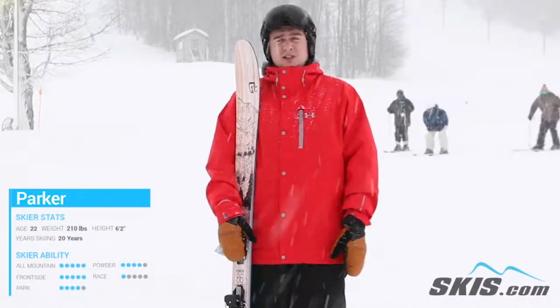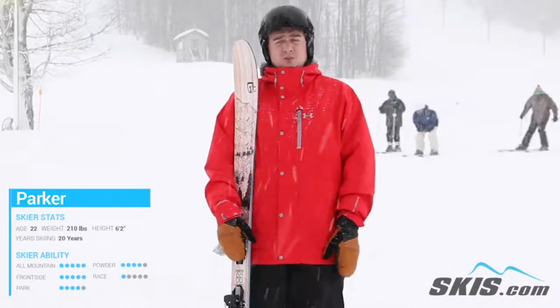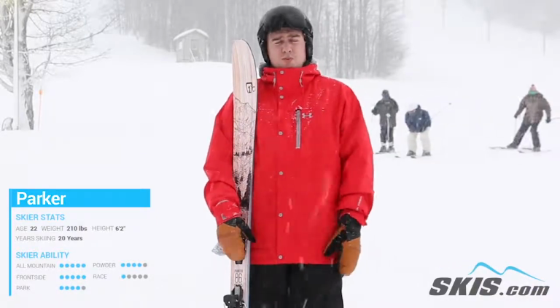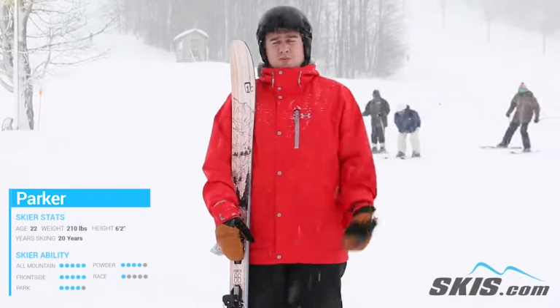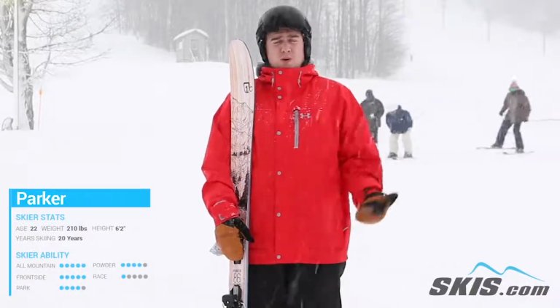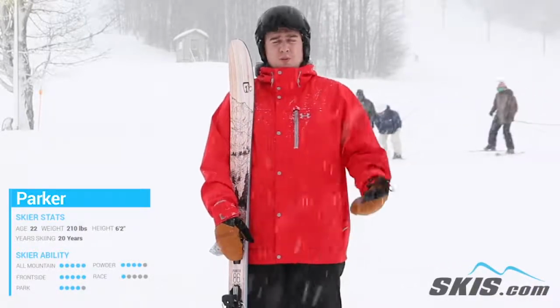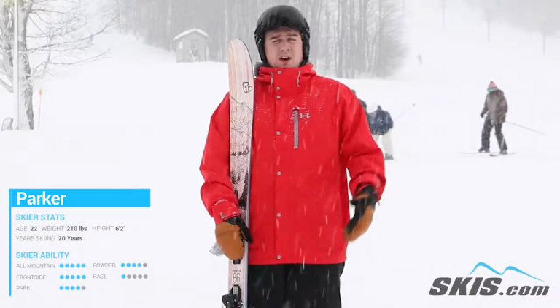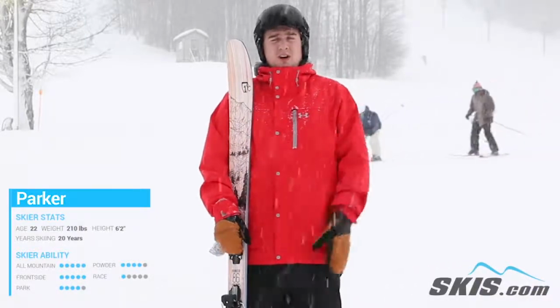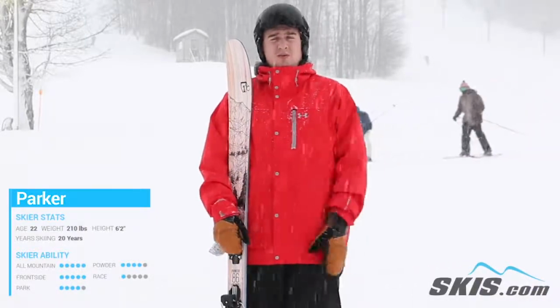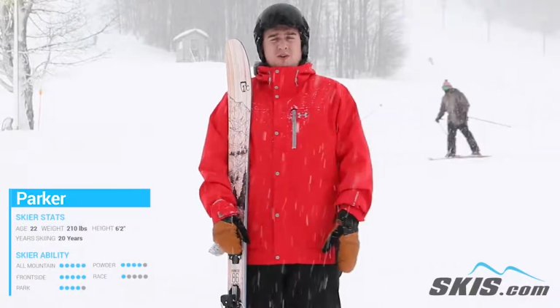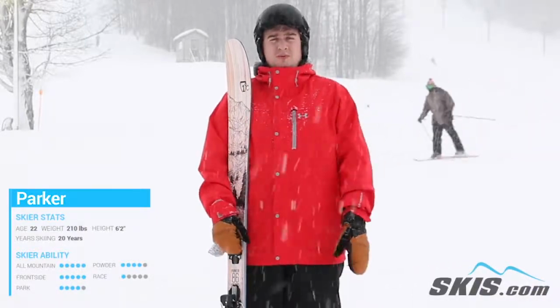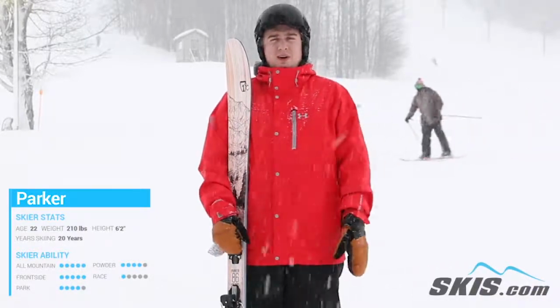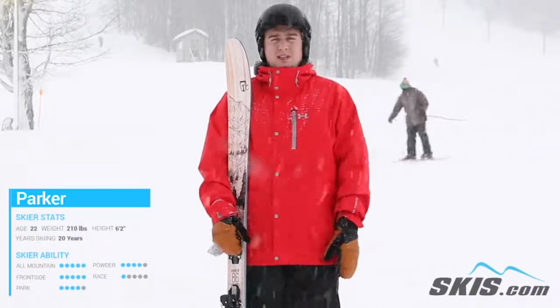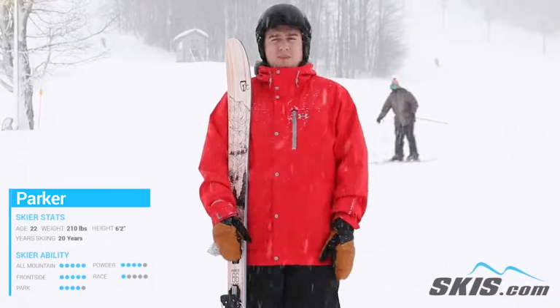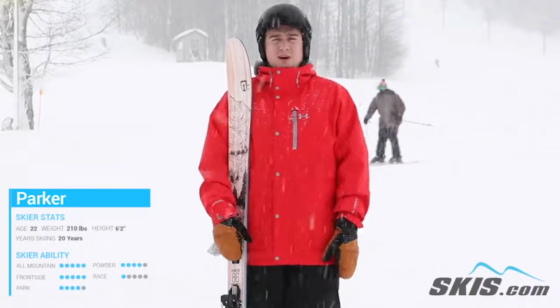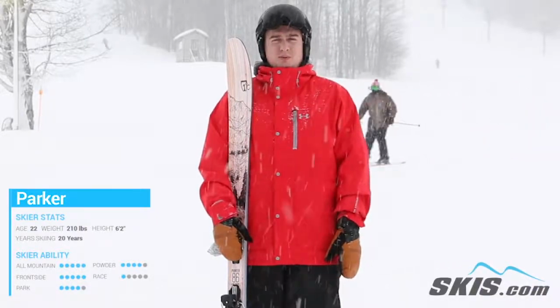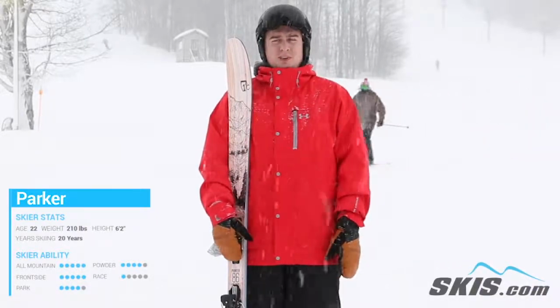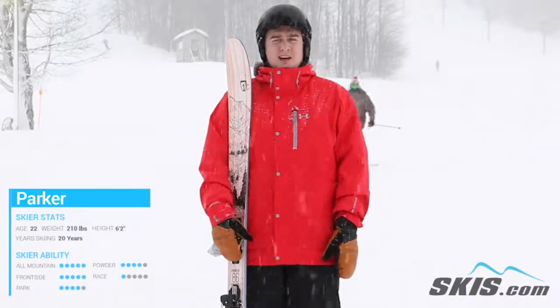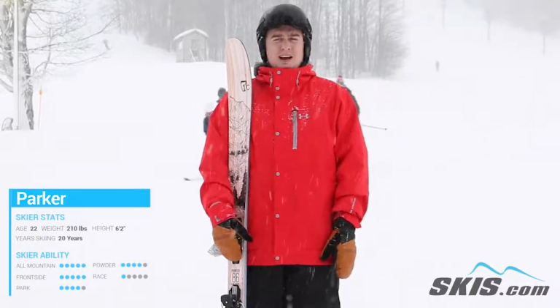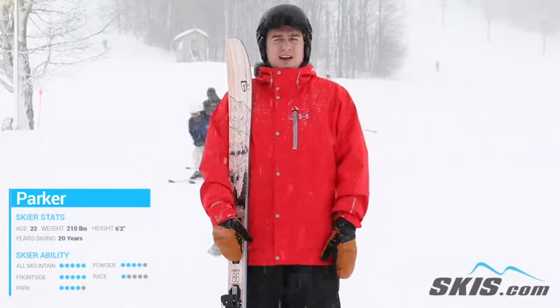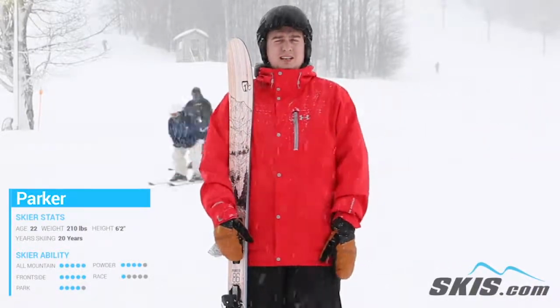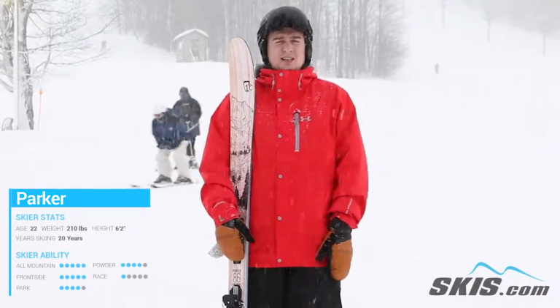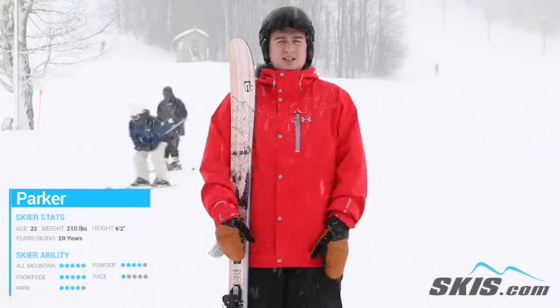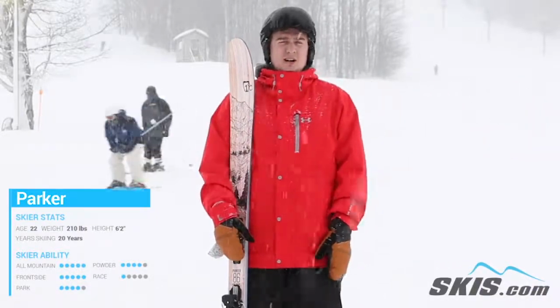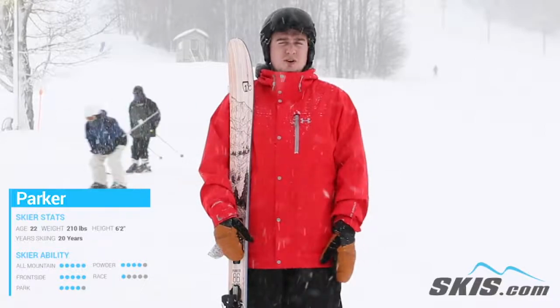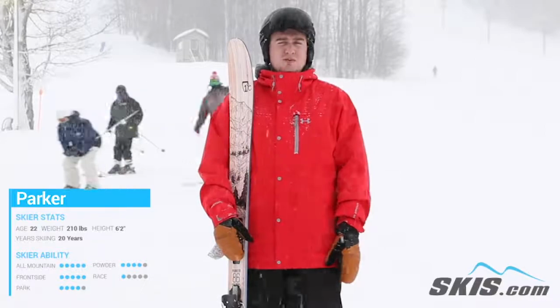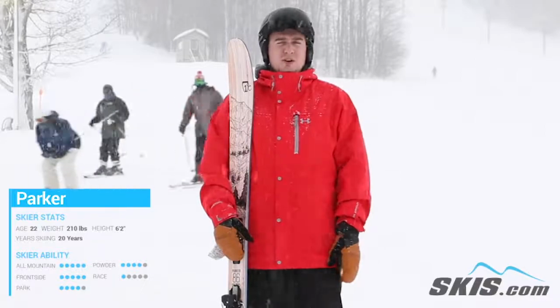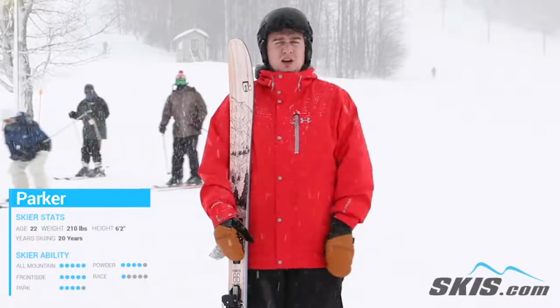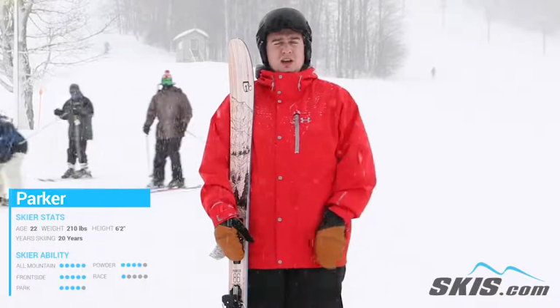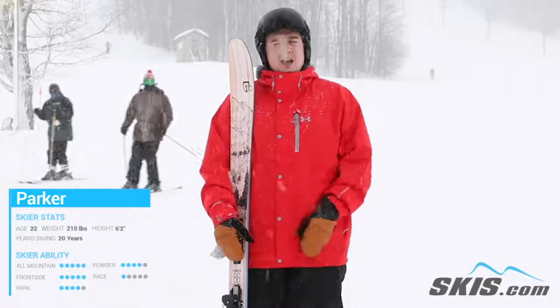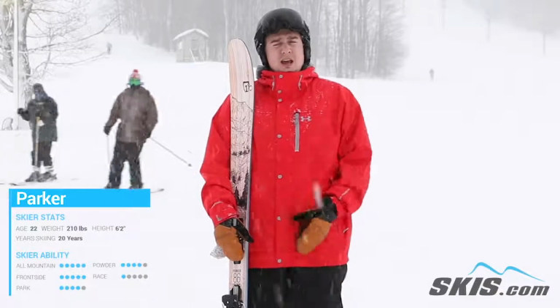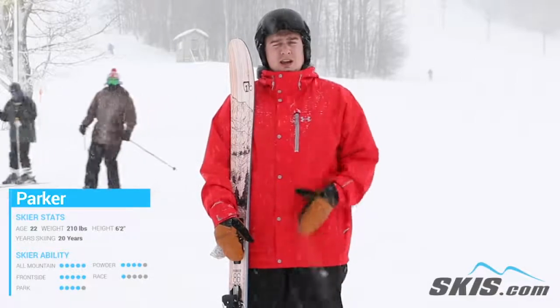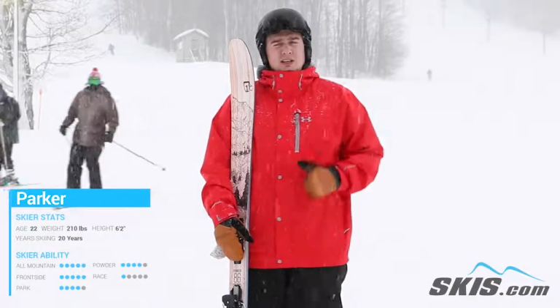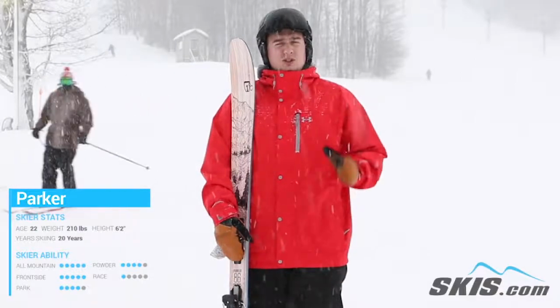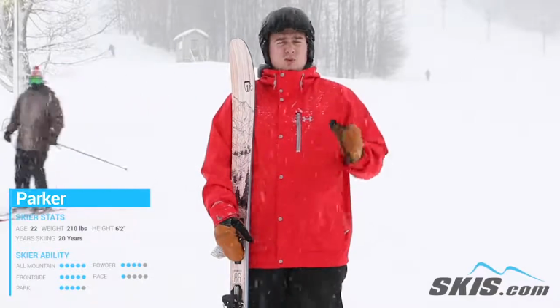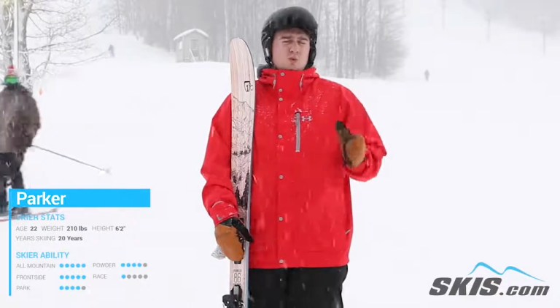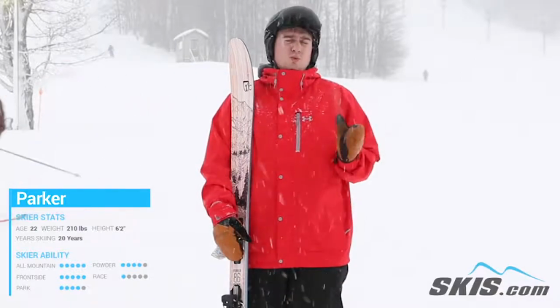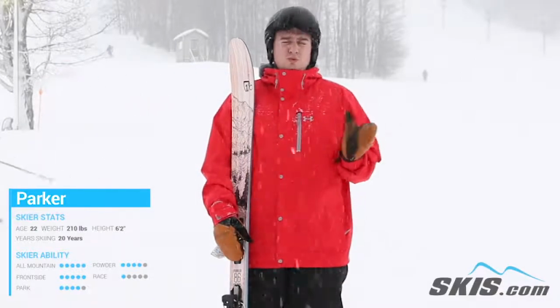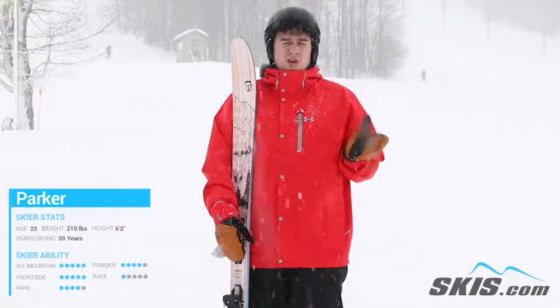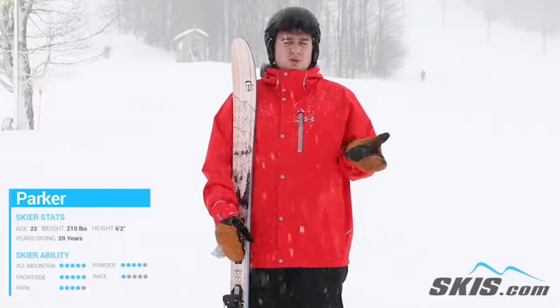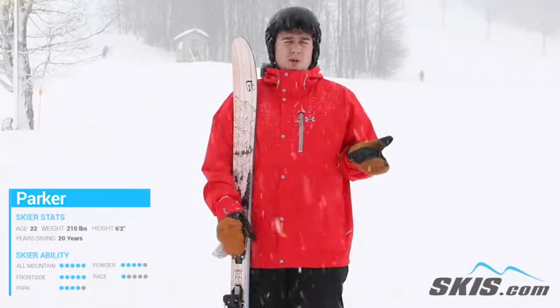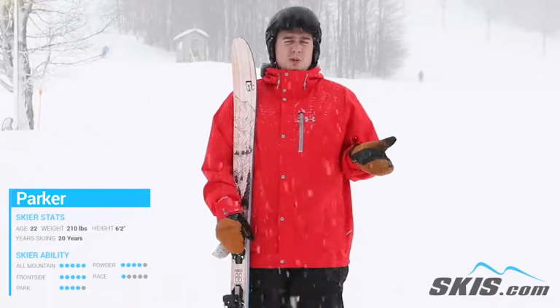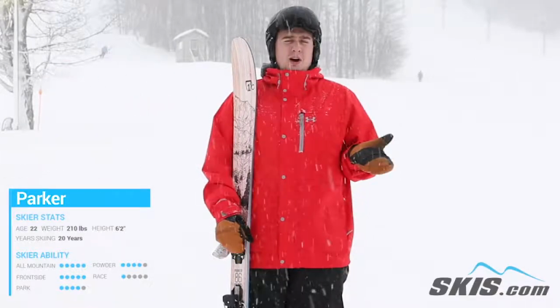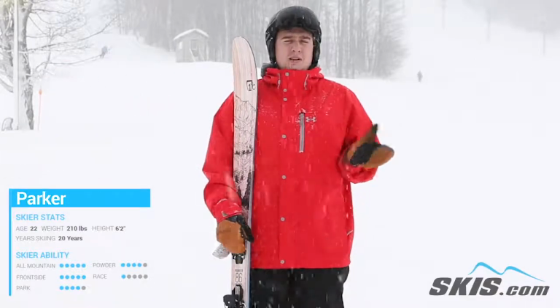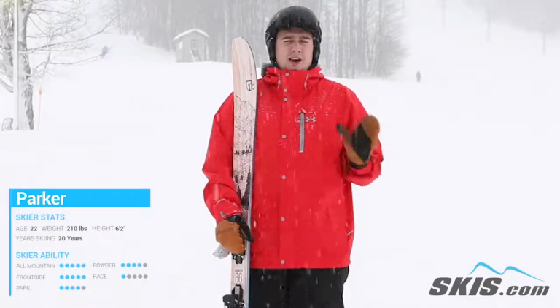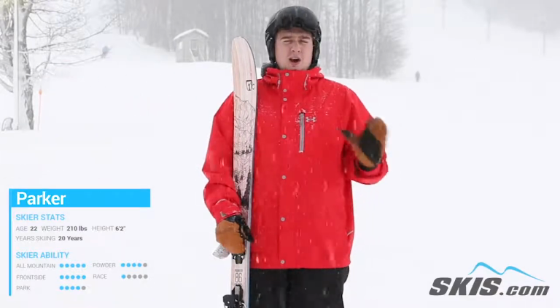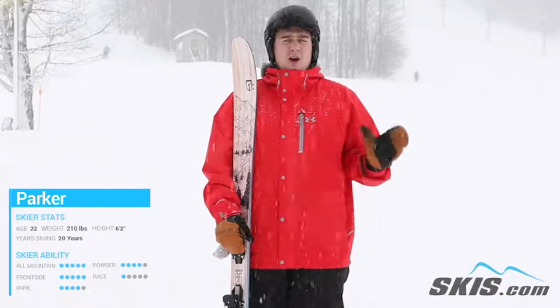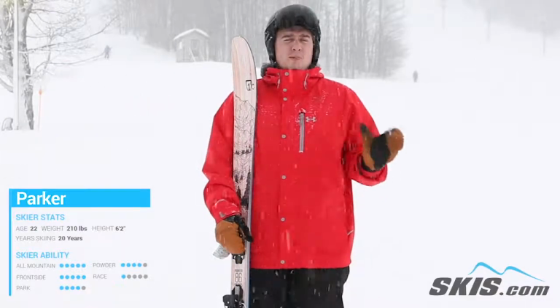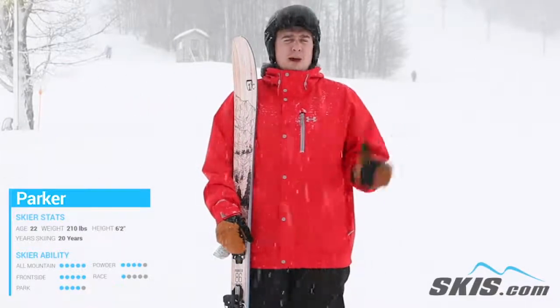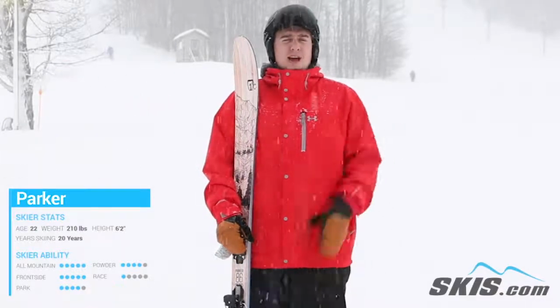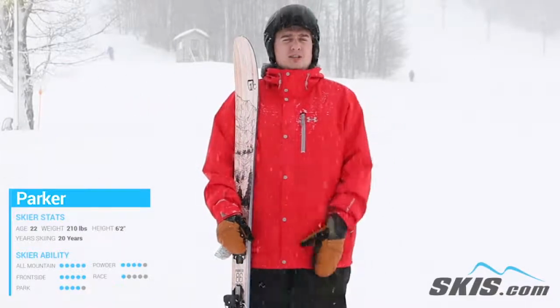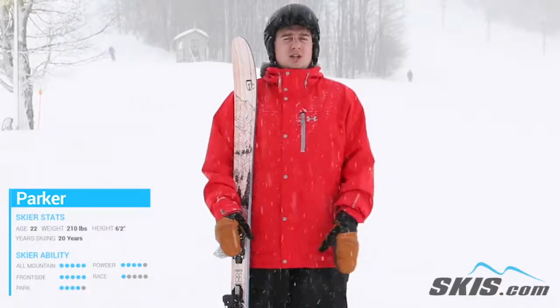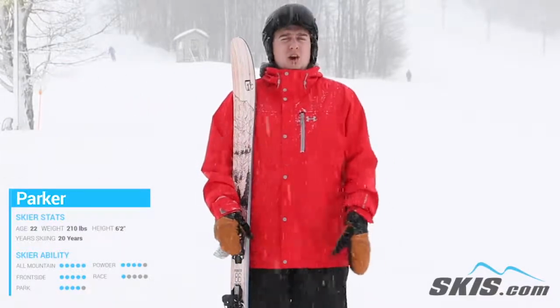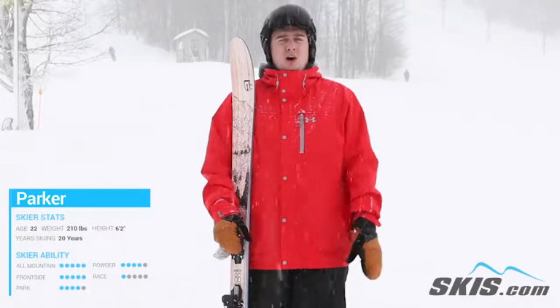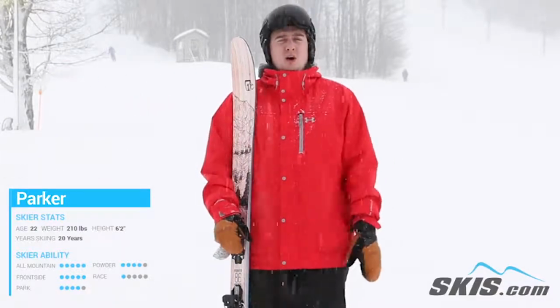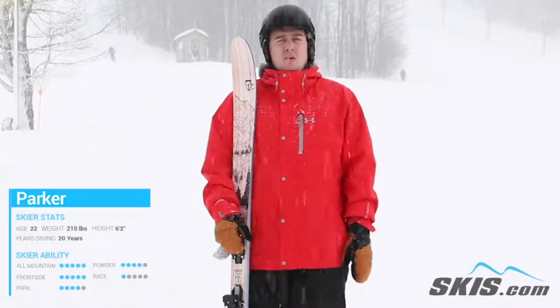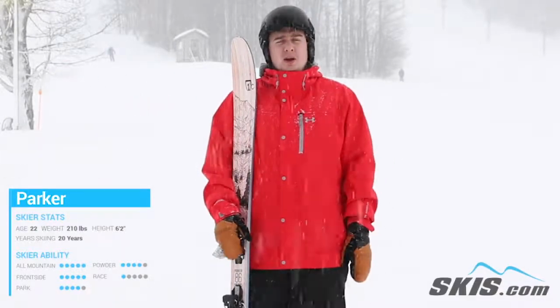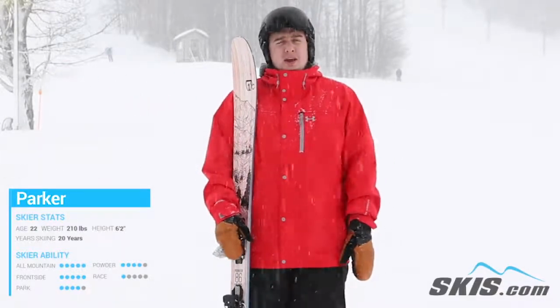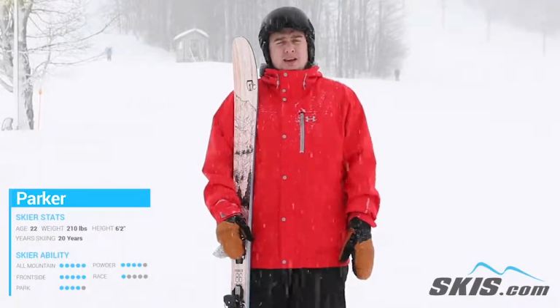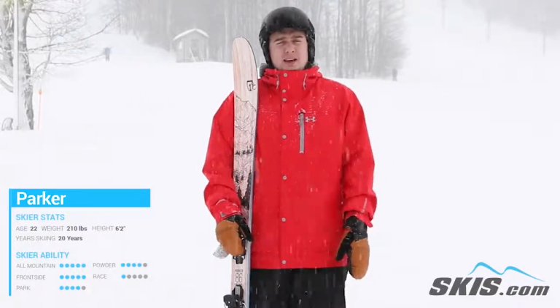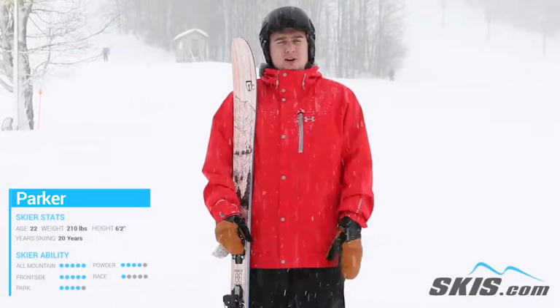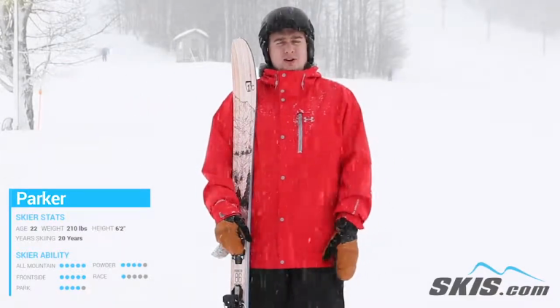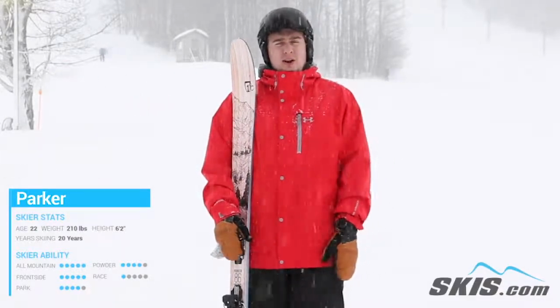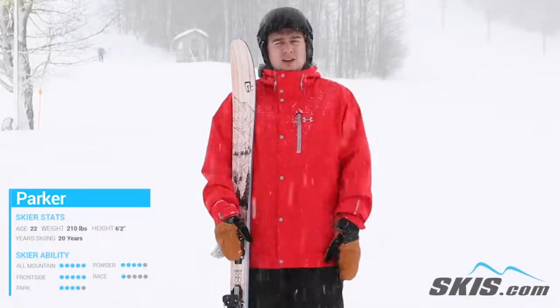It's performed great on the front face of the mountain with that 86 underfoot. It does really well in that hard pack snow, in that crud.